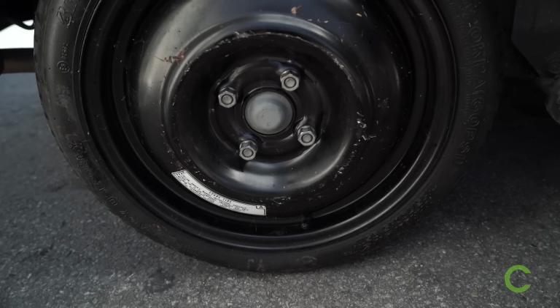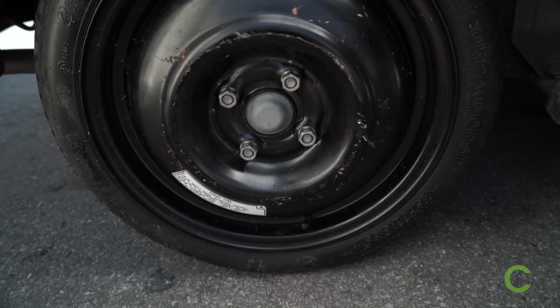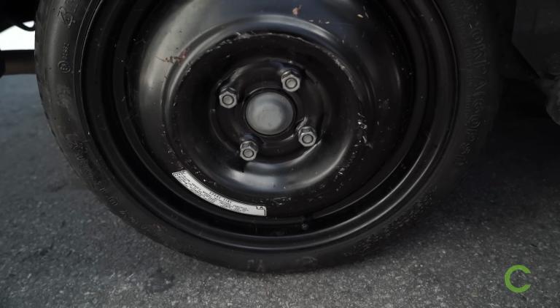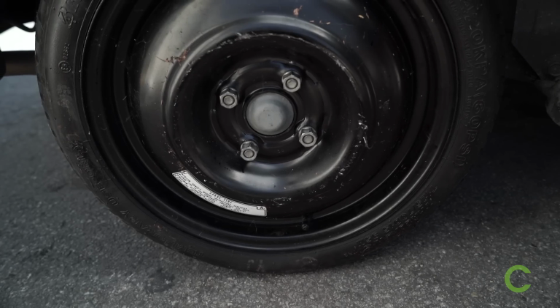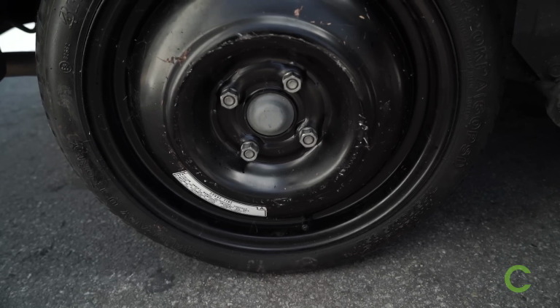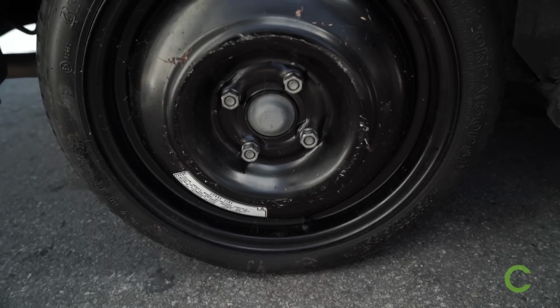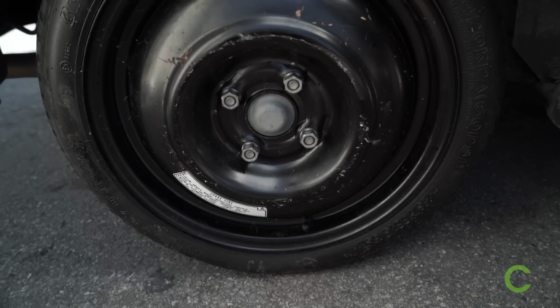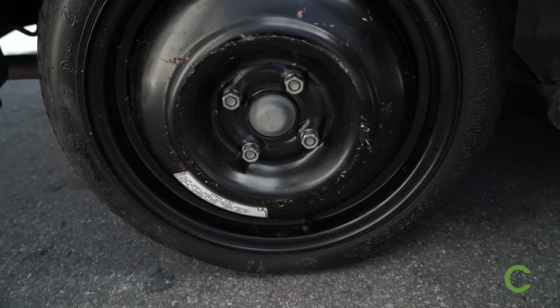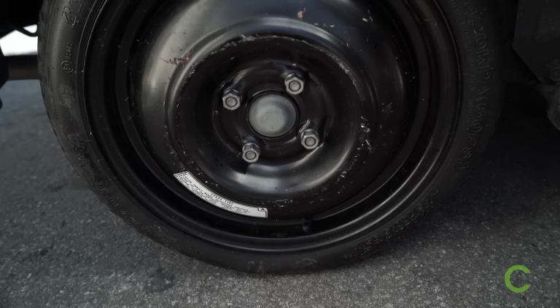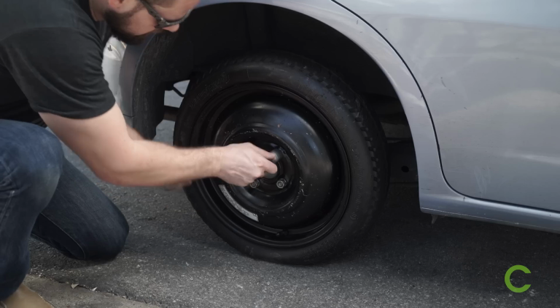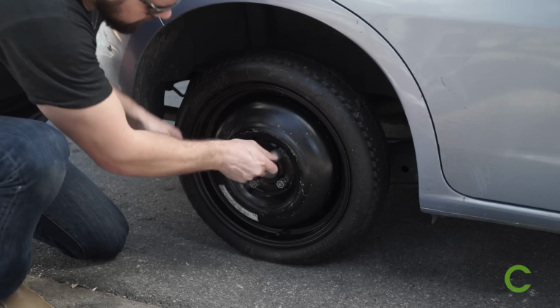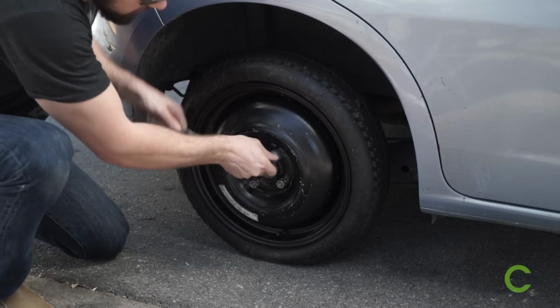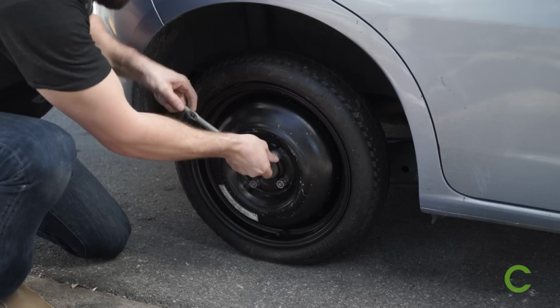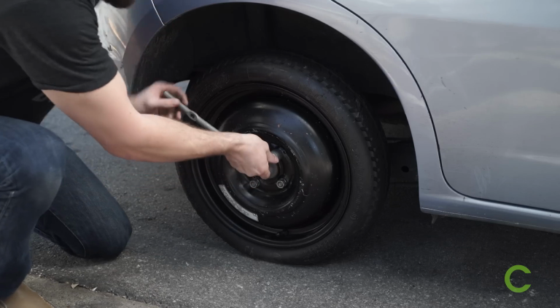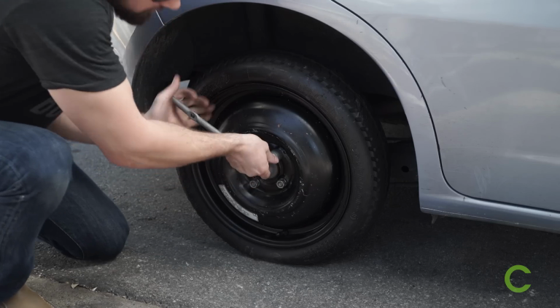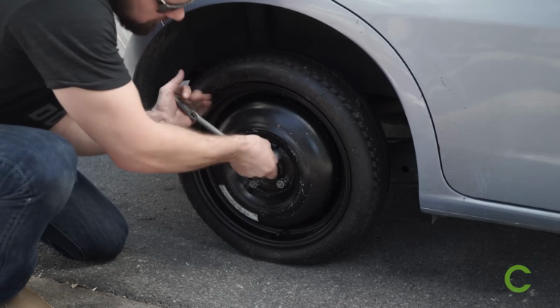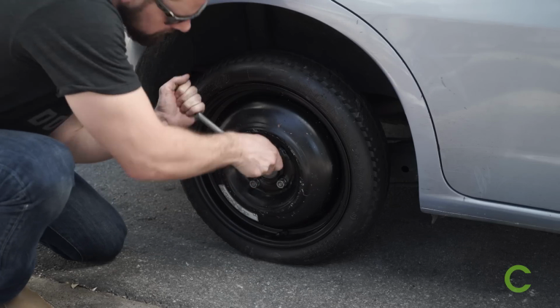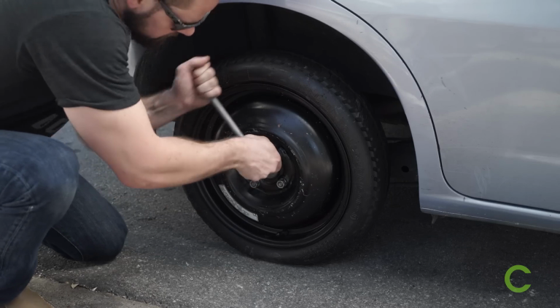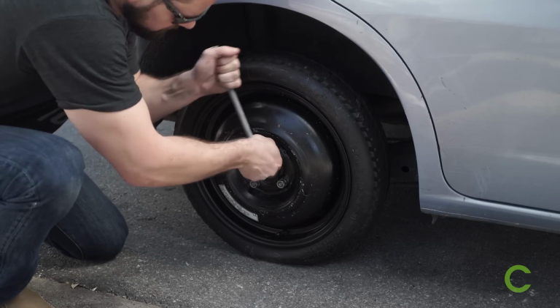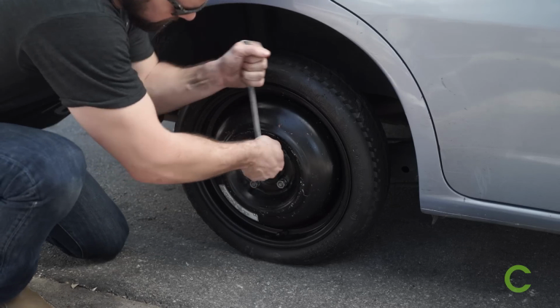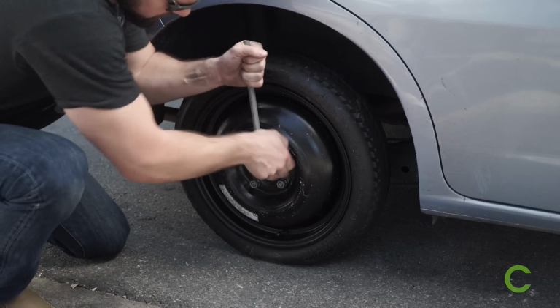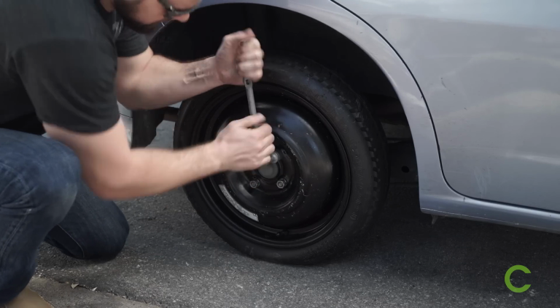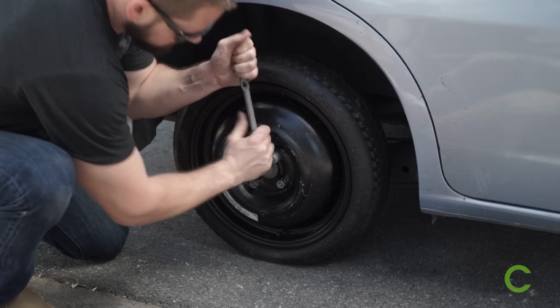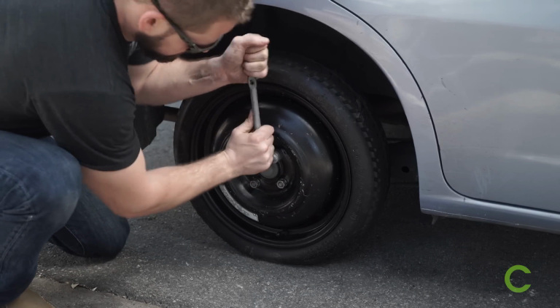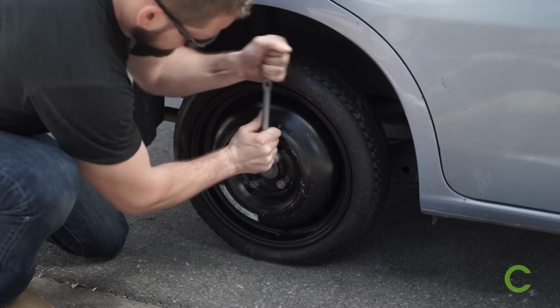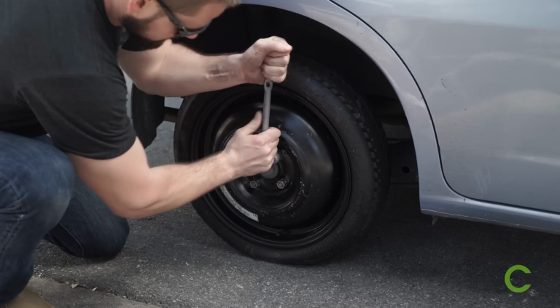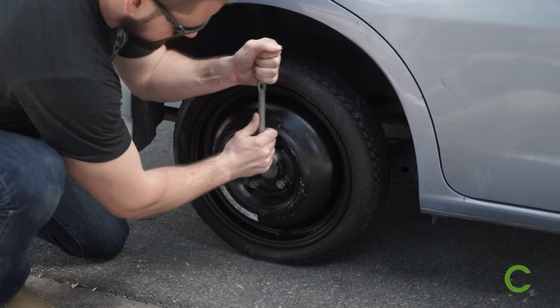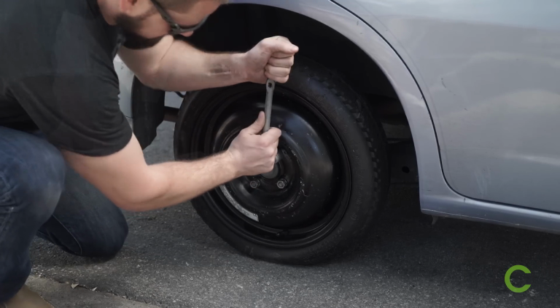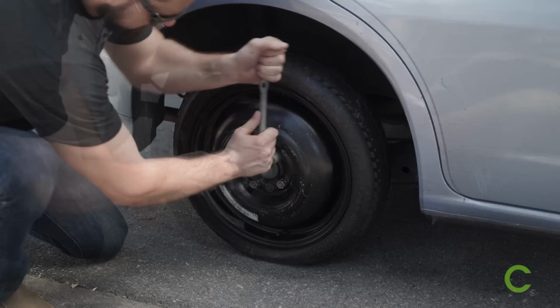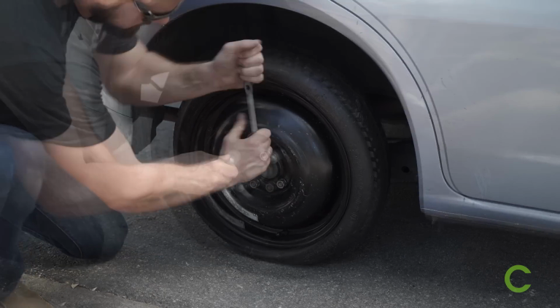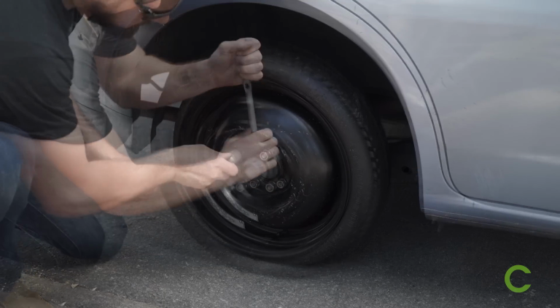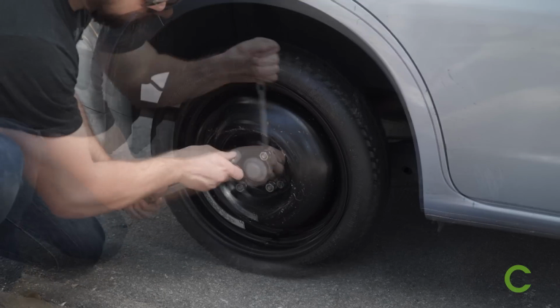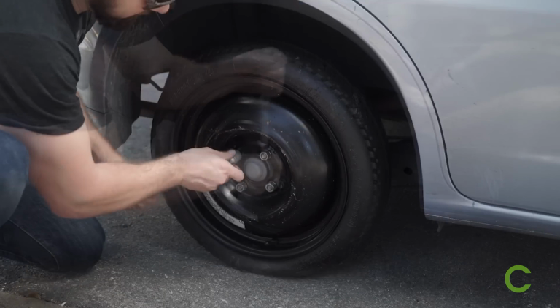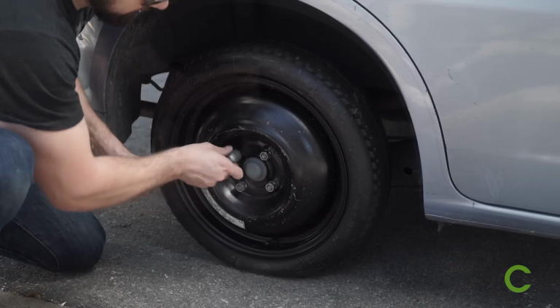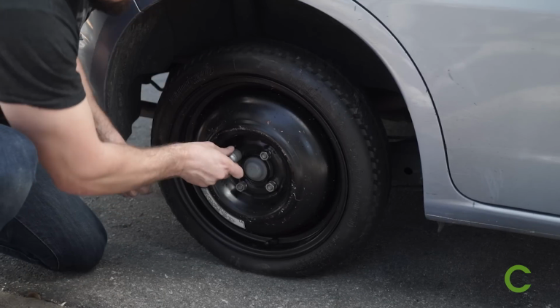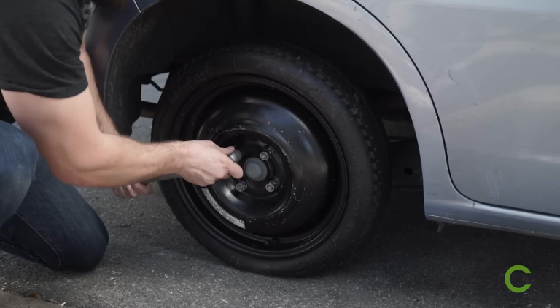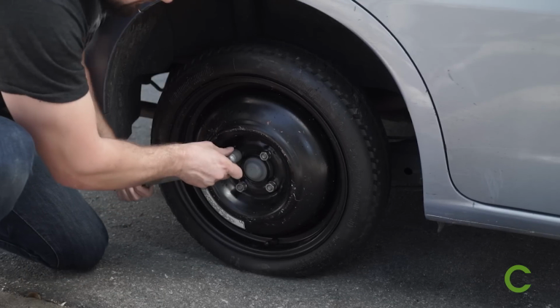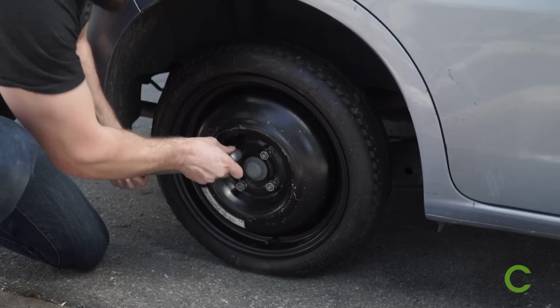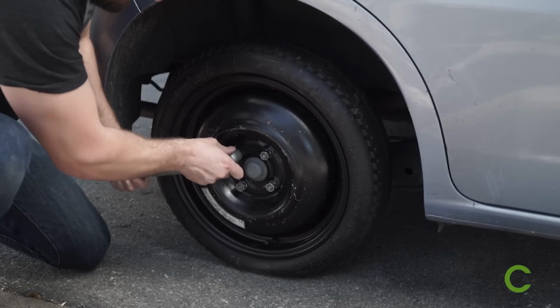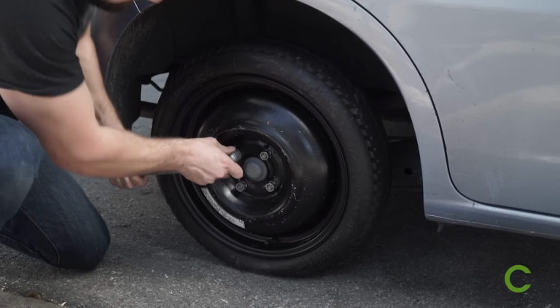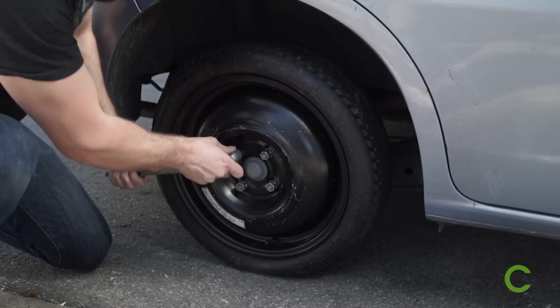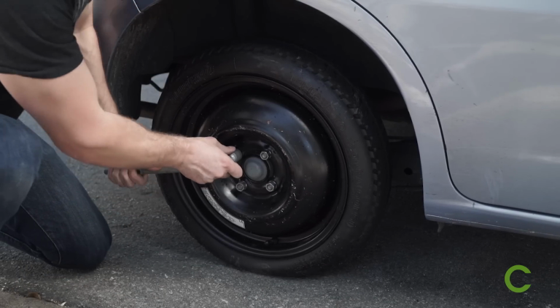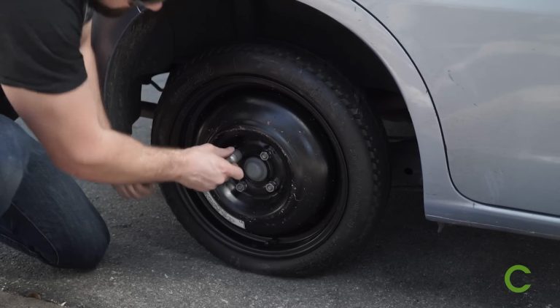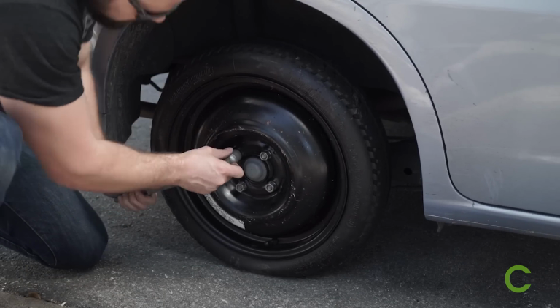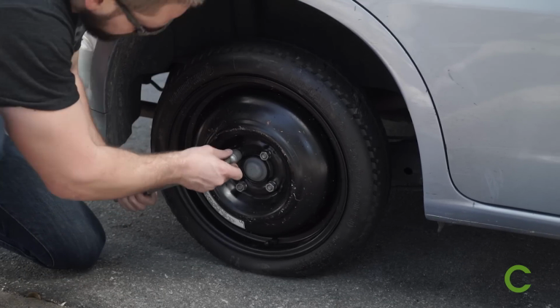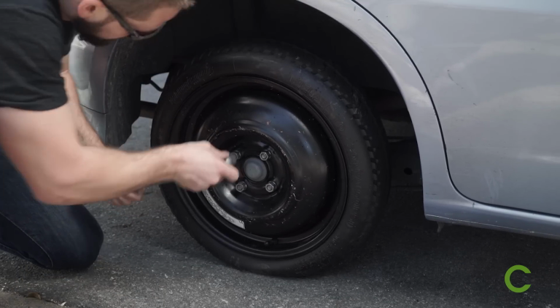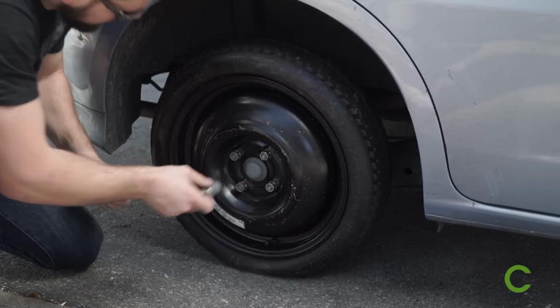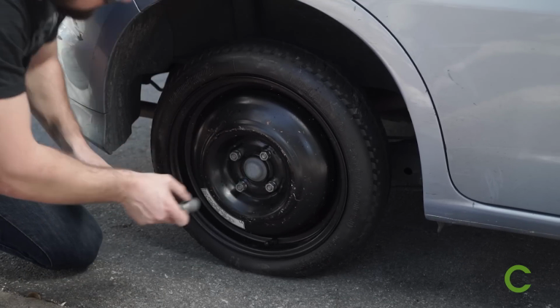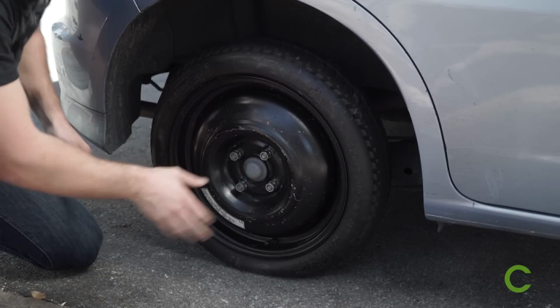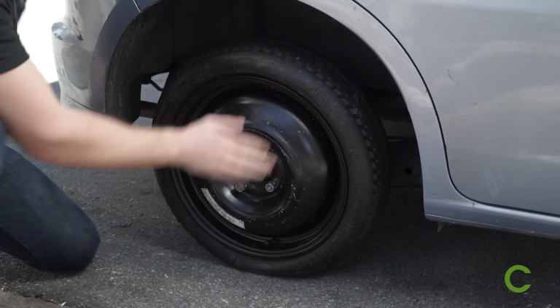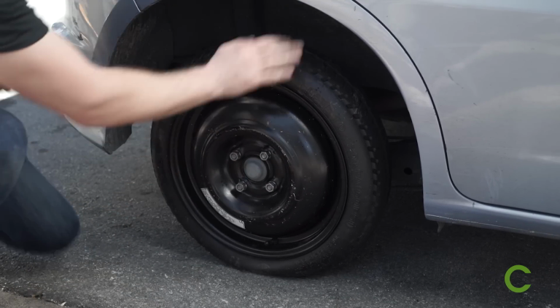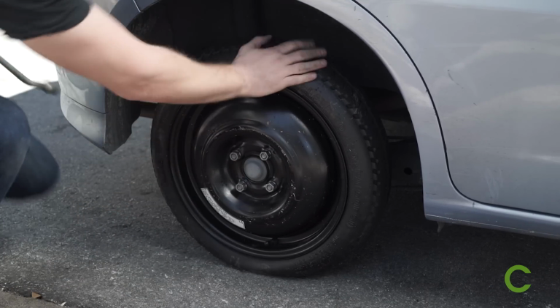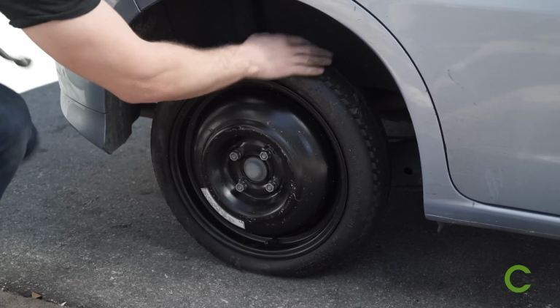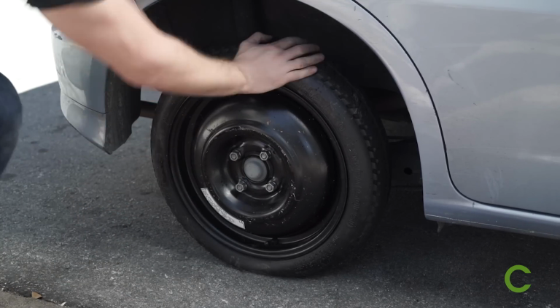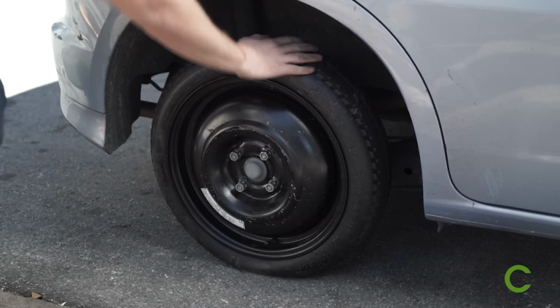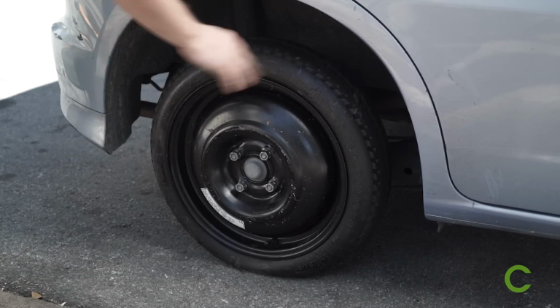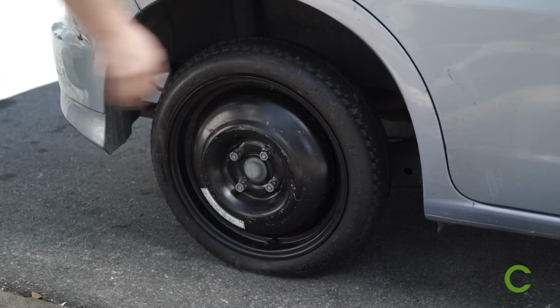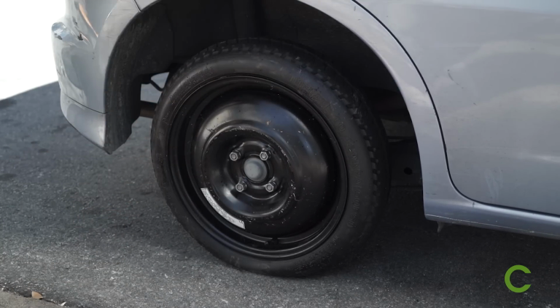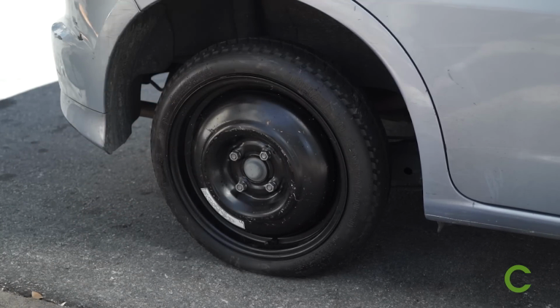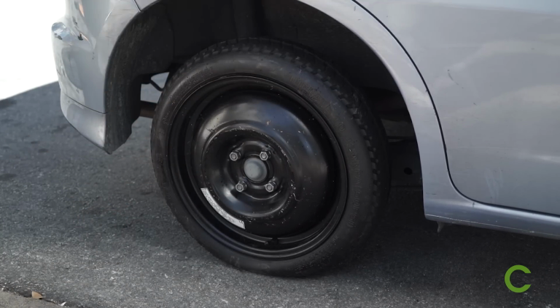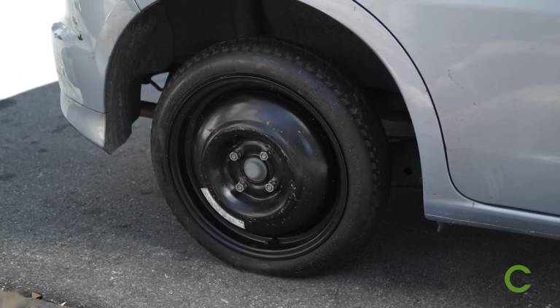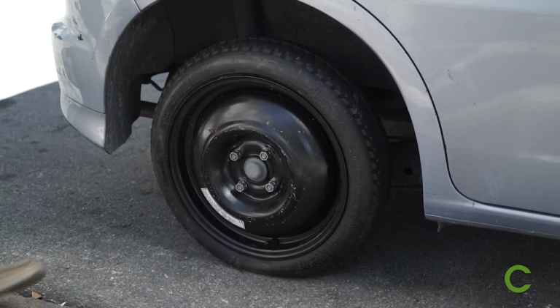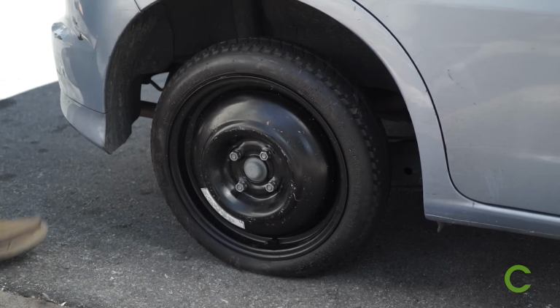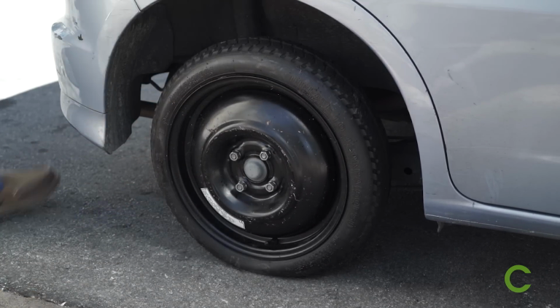Finally, use your wrench to tighten the lug nuts and you'll be good to go. Now you may continue your journey to the nearest fast food chain of your choosing.